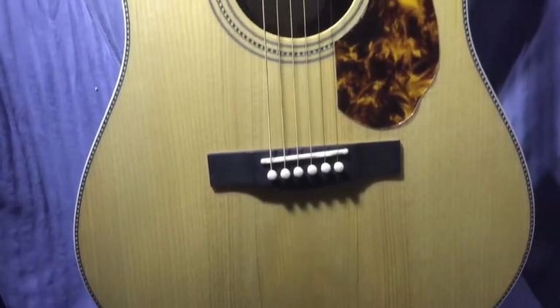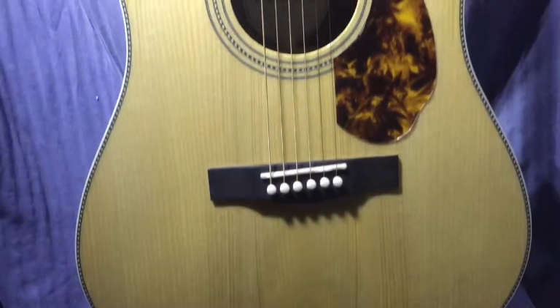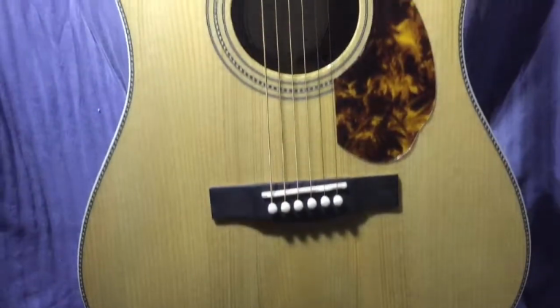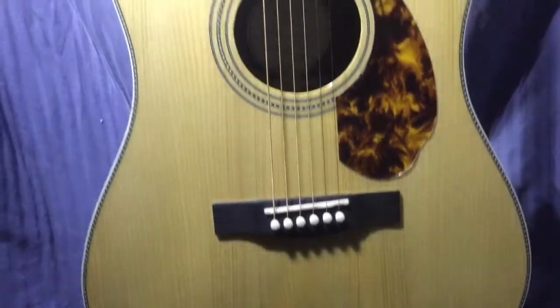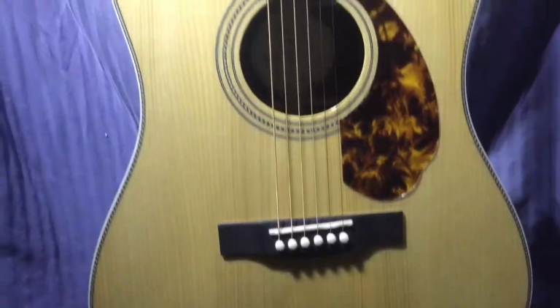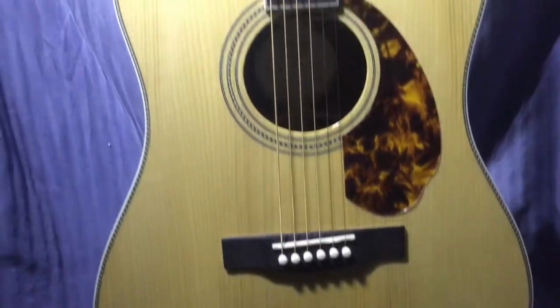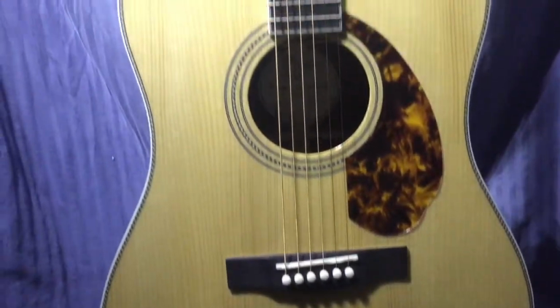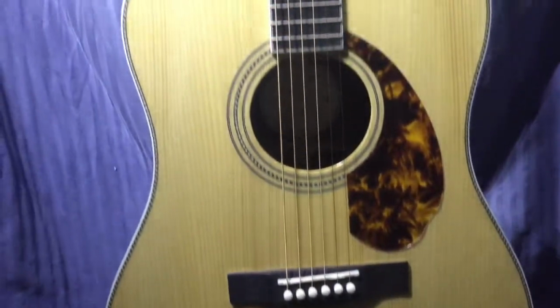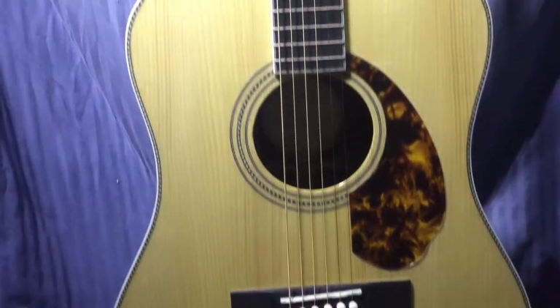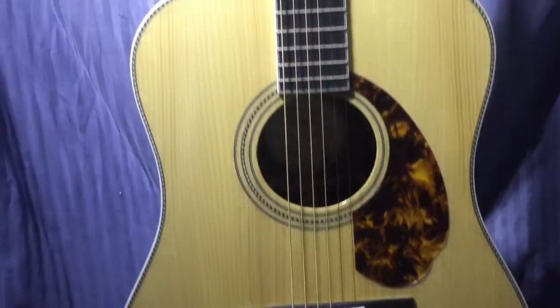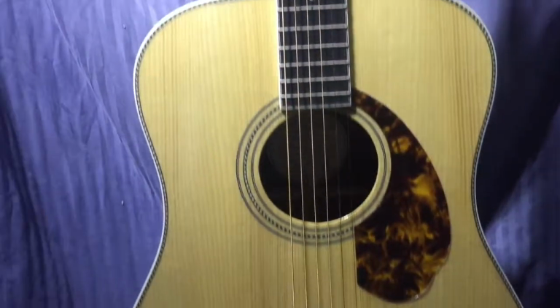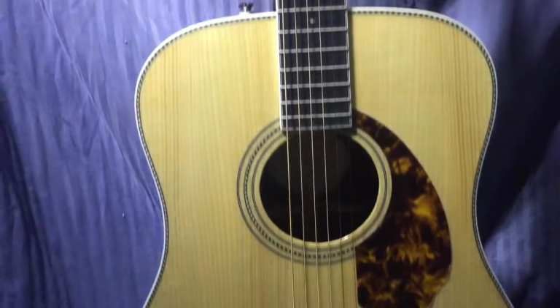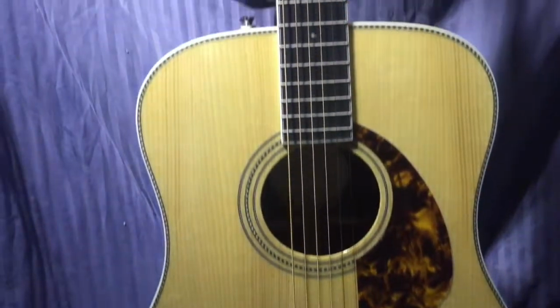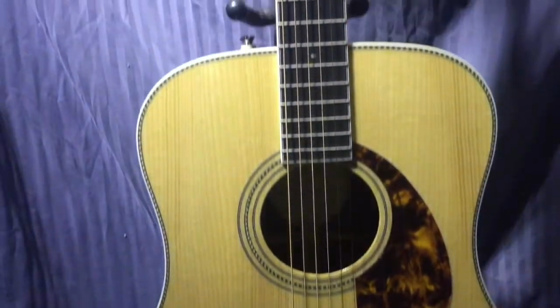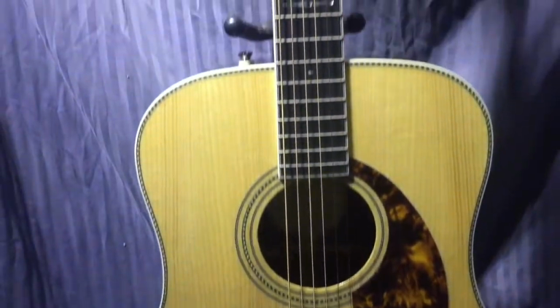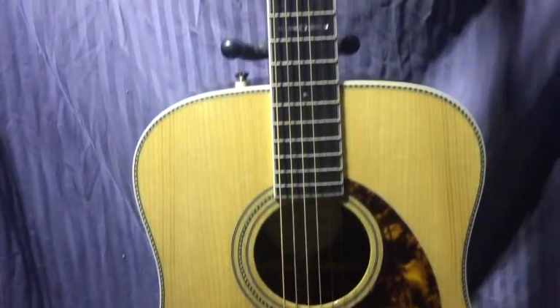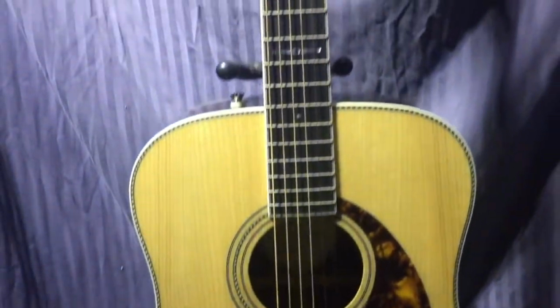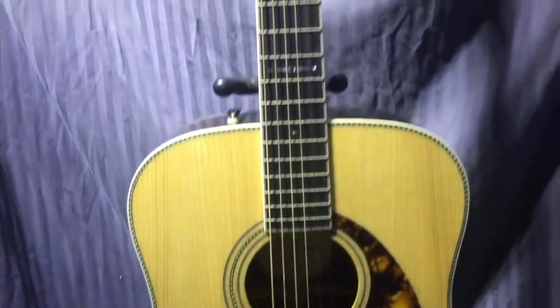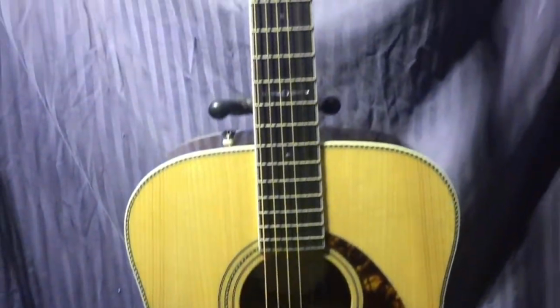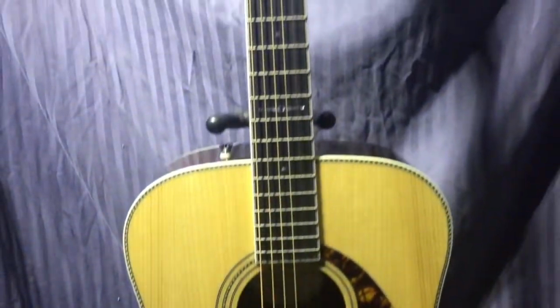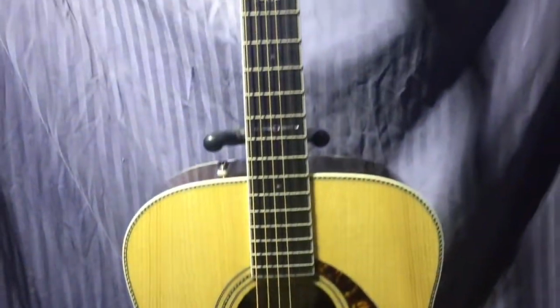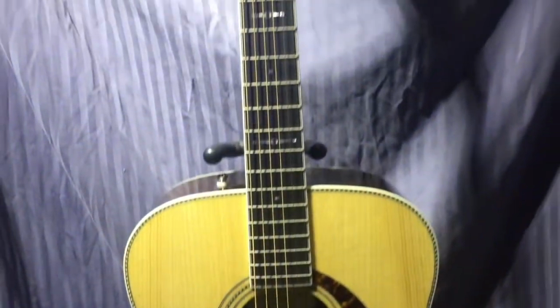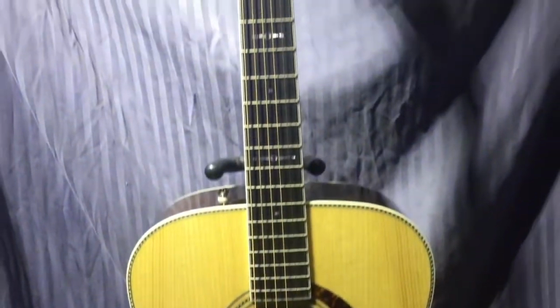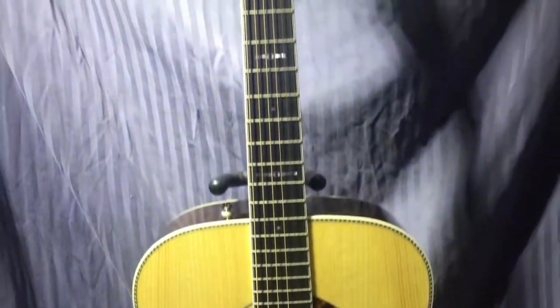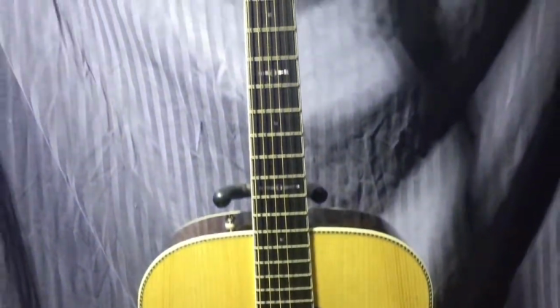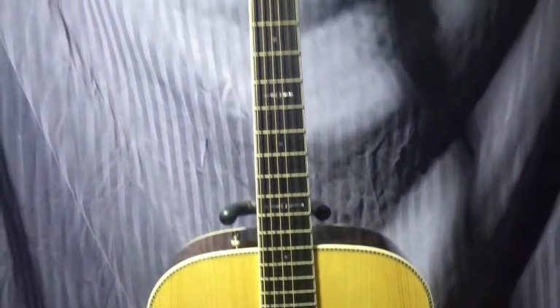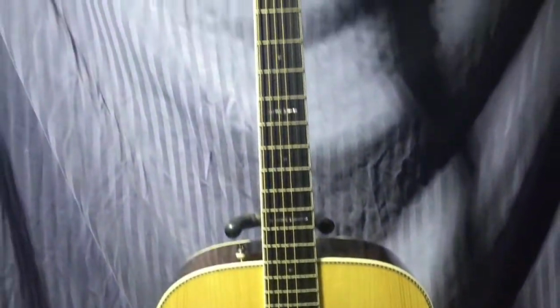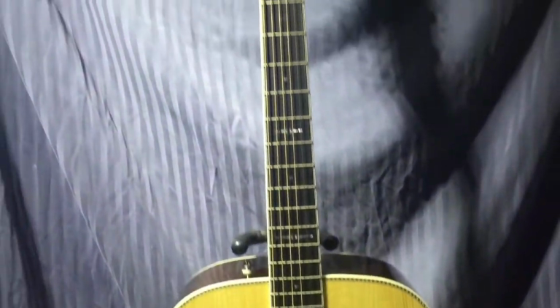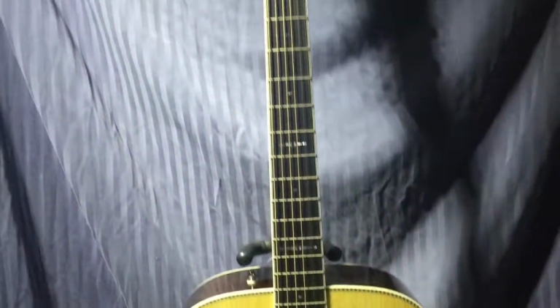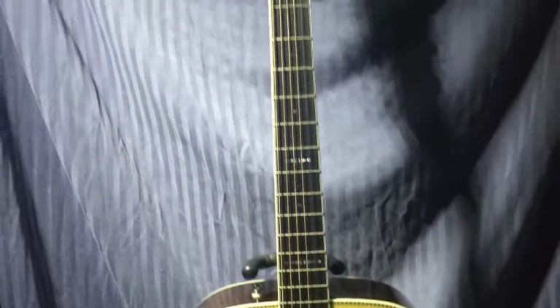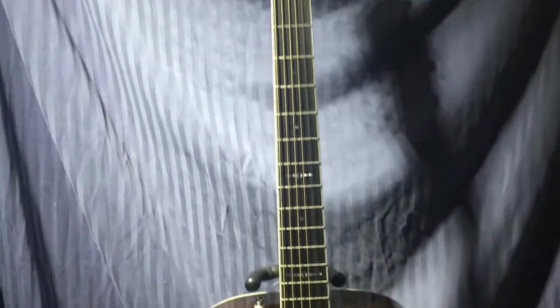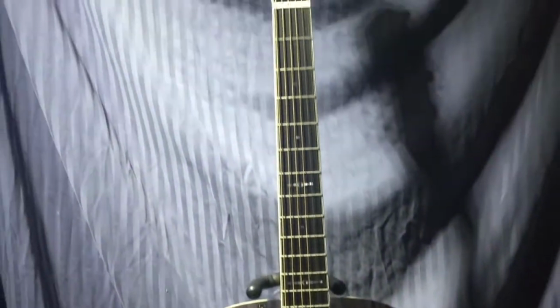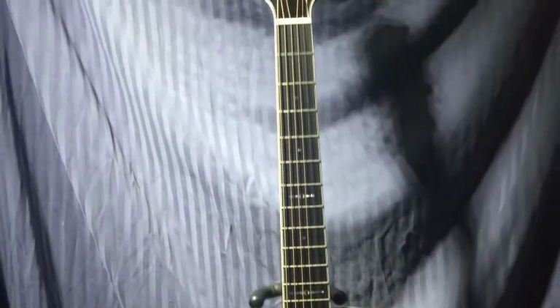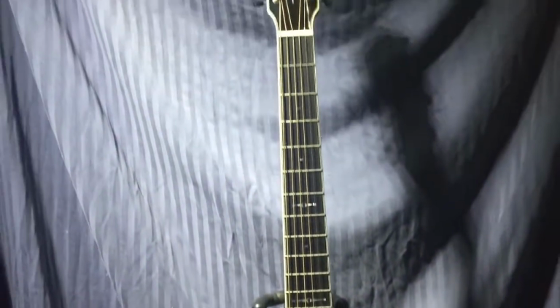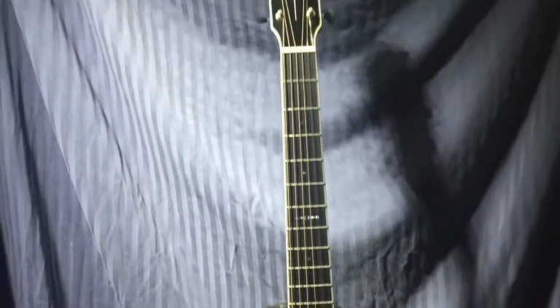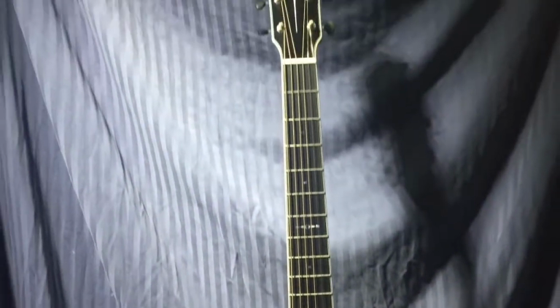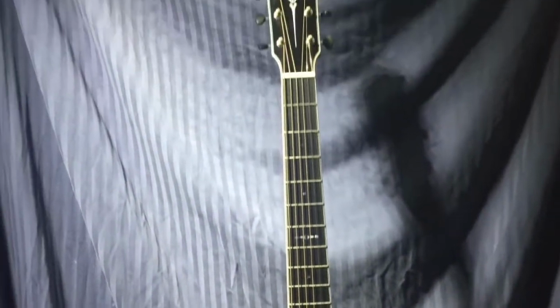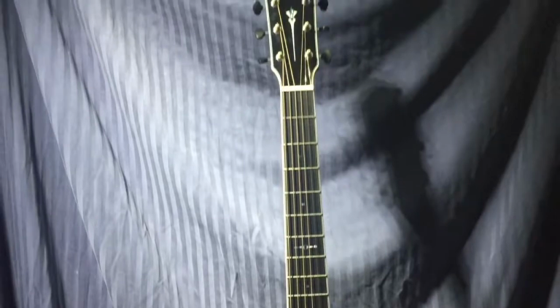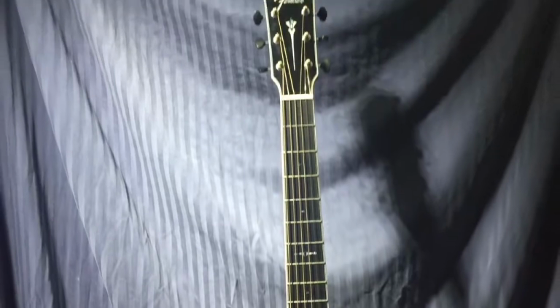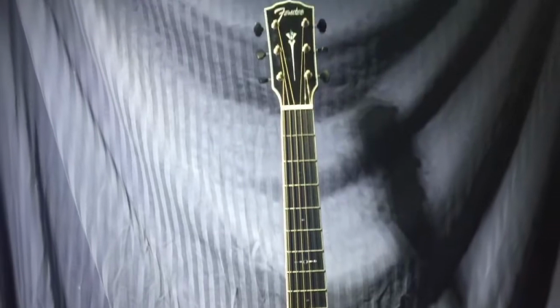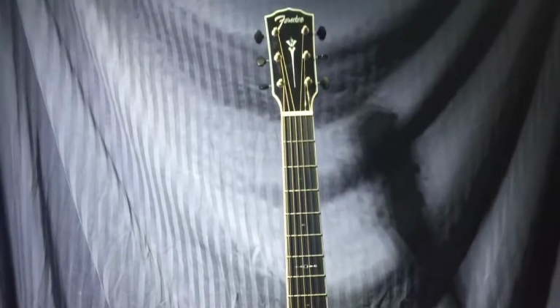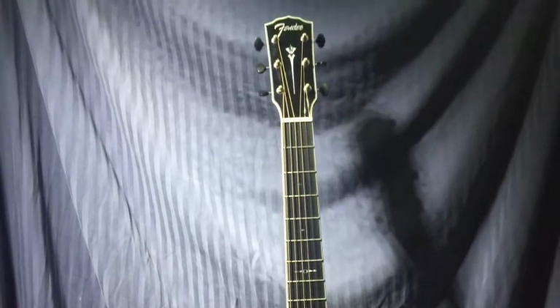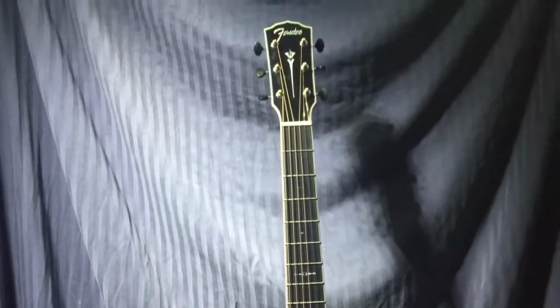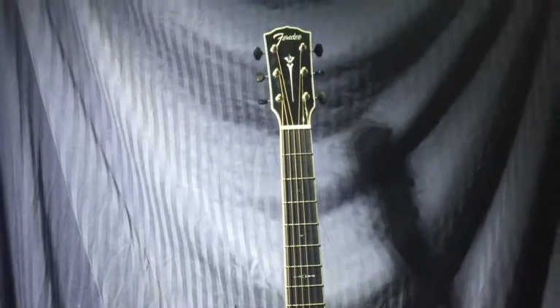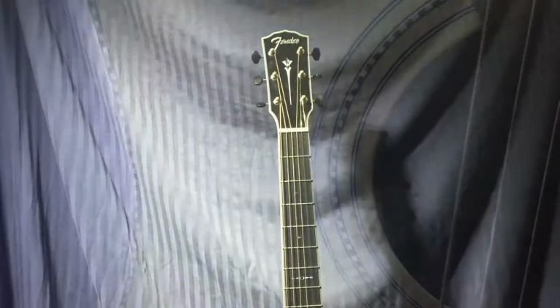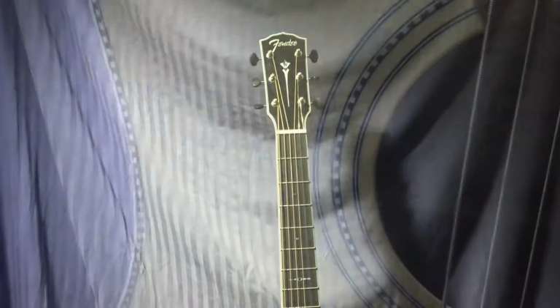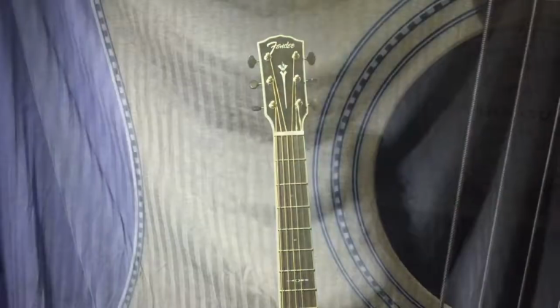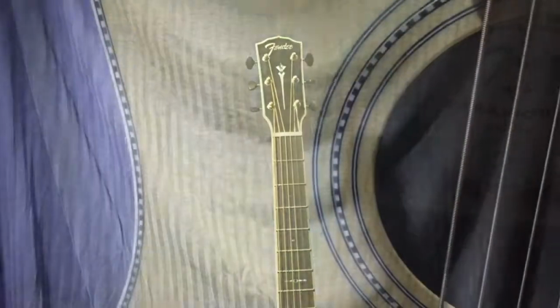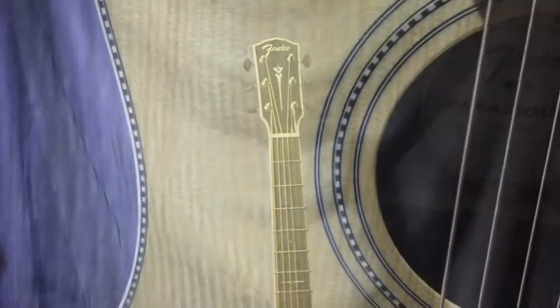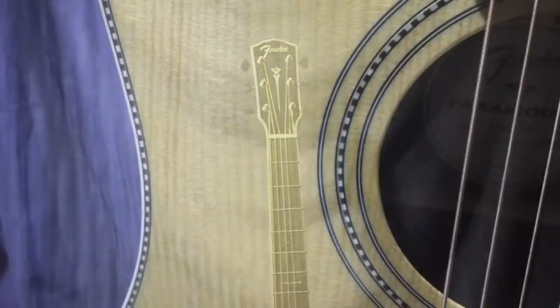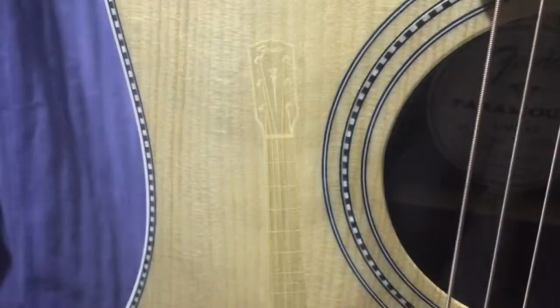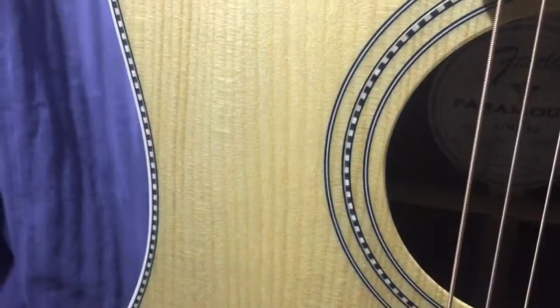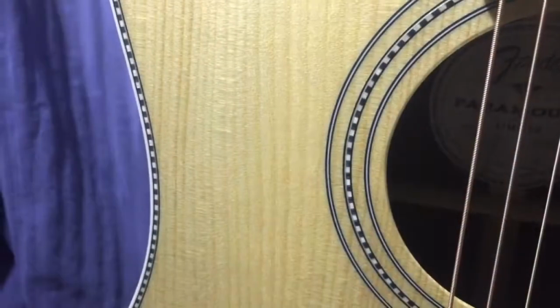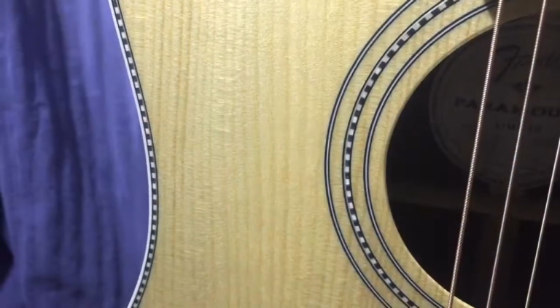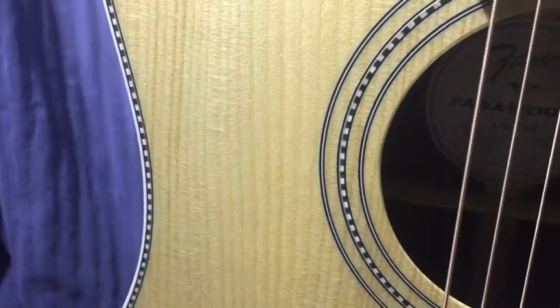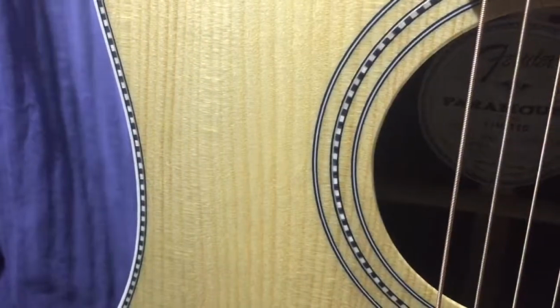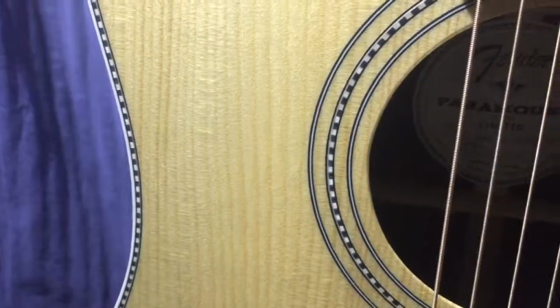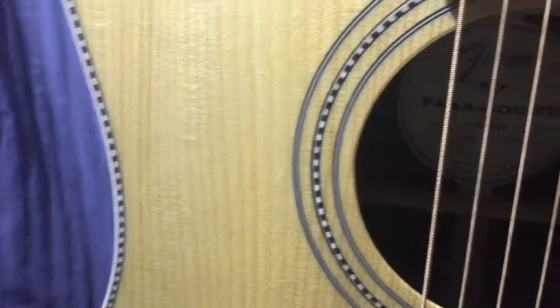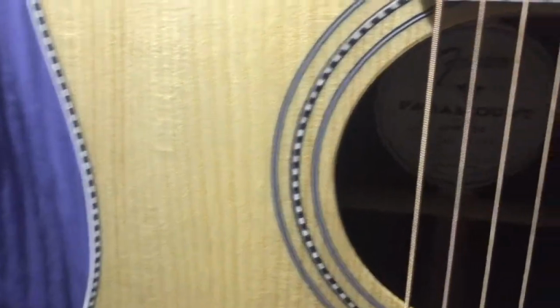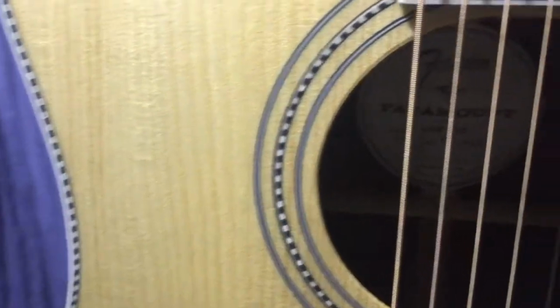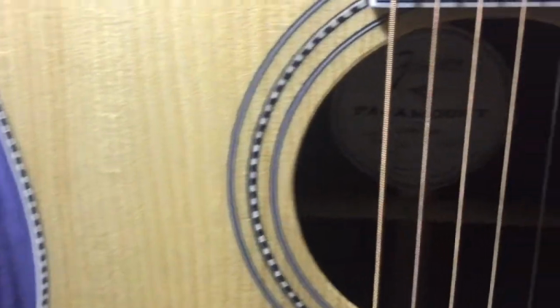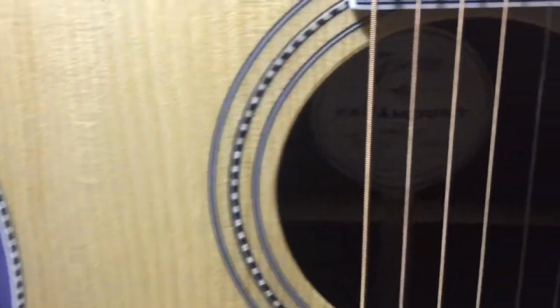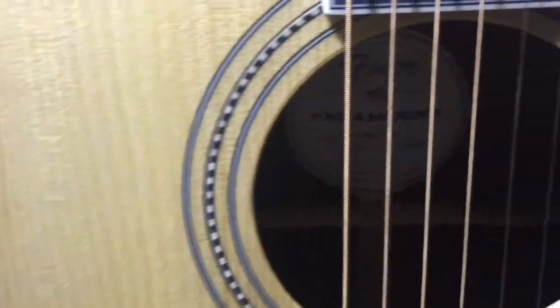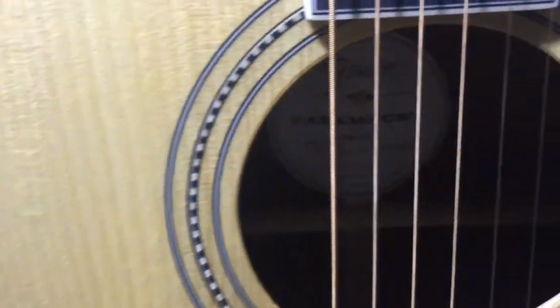It also features an ebony bridge and fingerboard, bone nut, saddle, and bridge pins. Go to murphysguitars.com for more info.